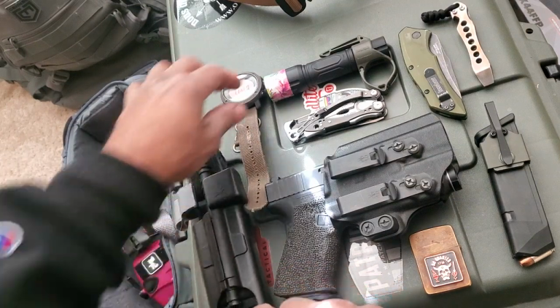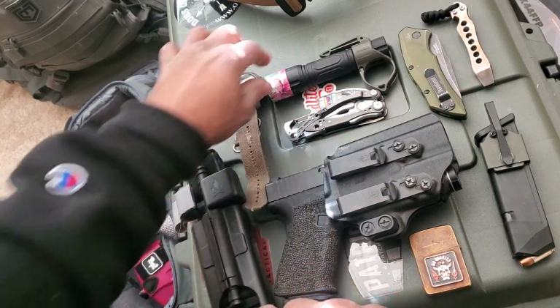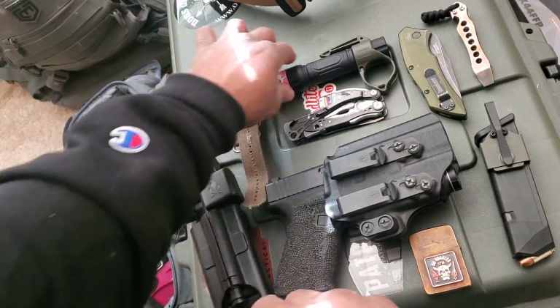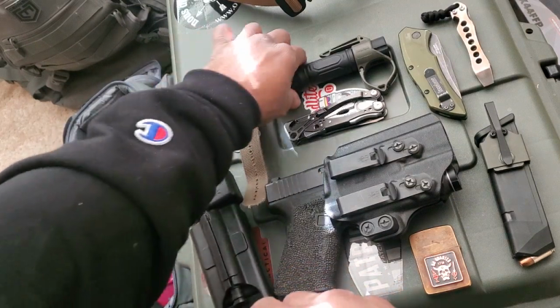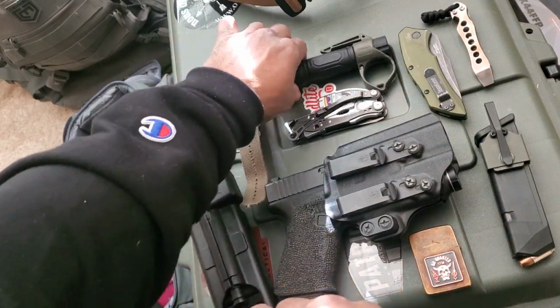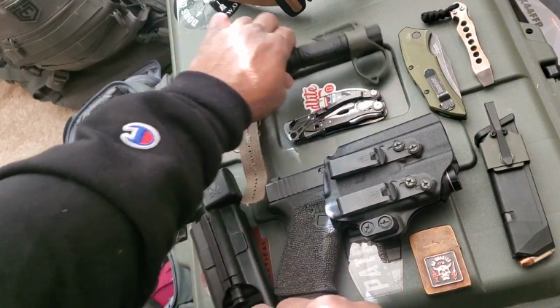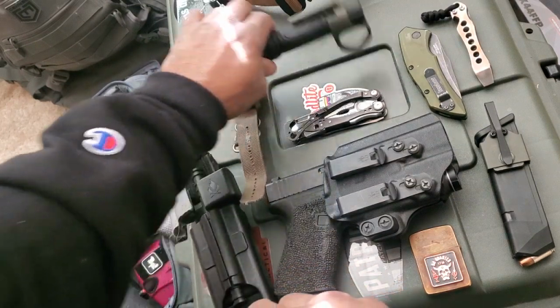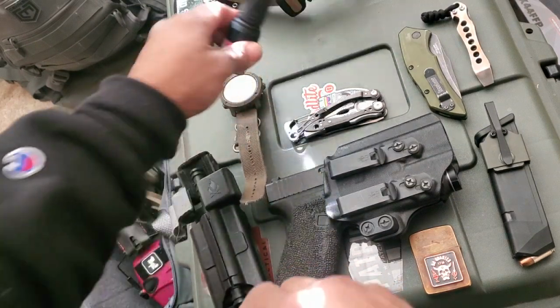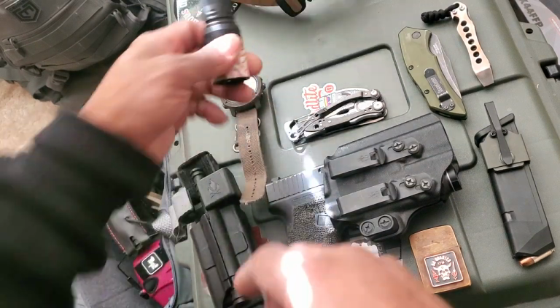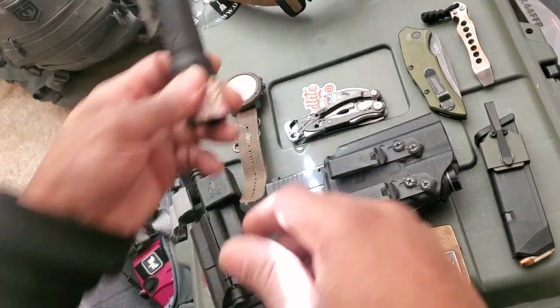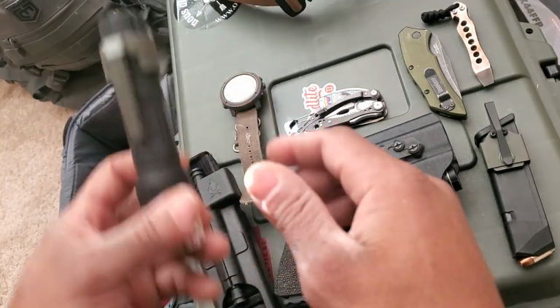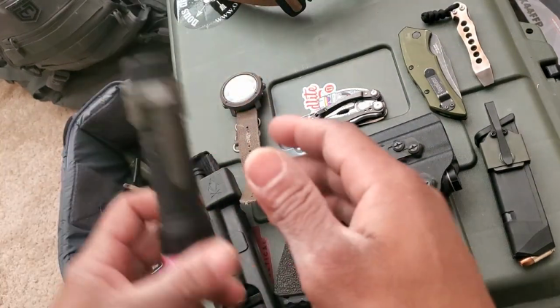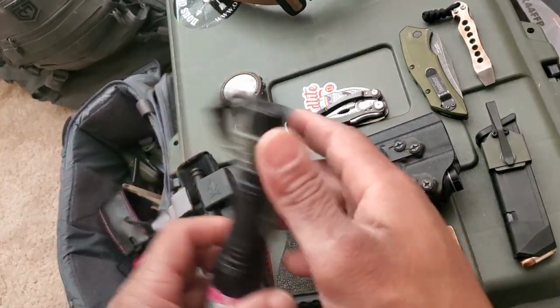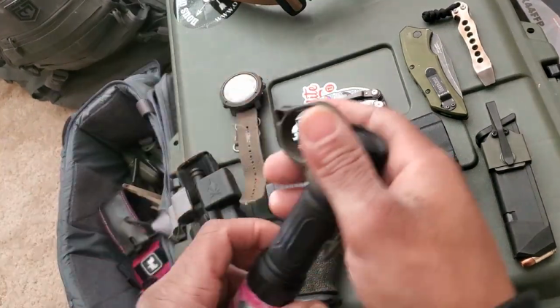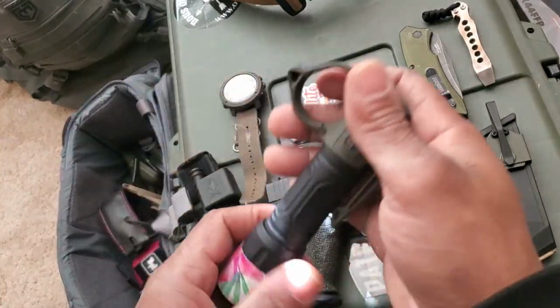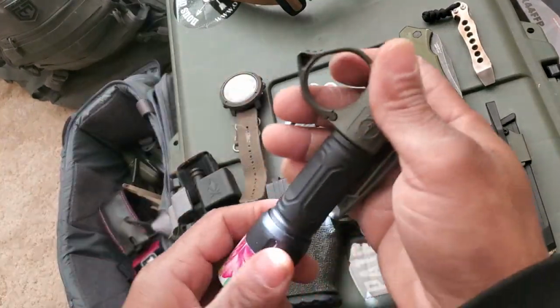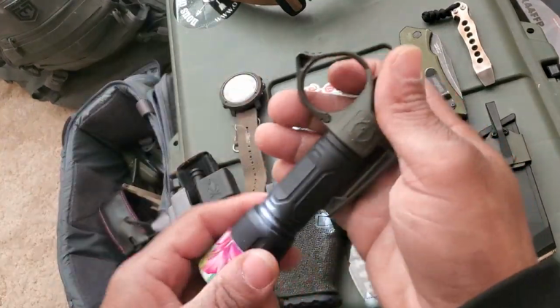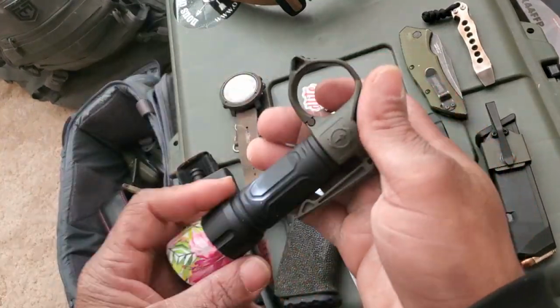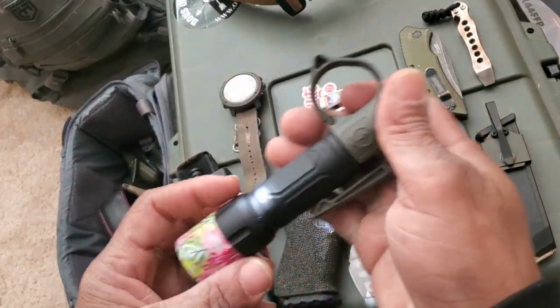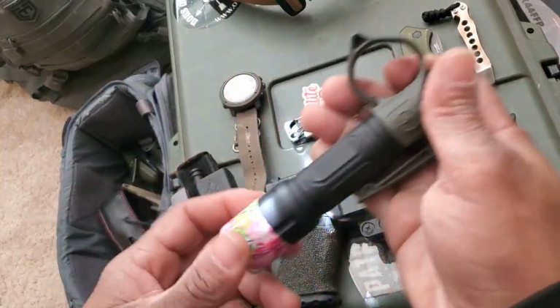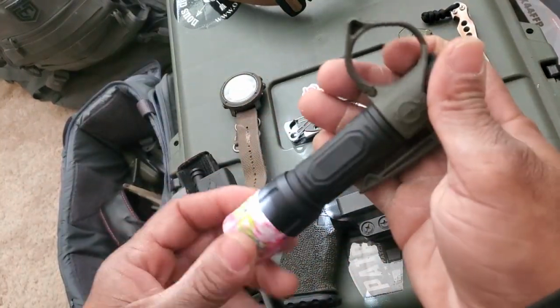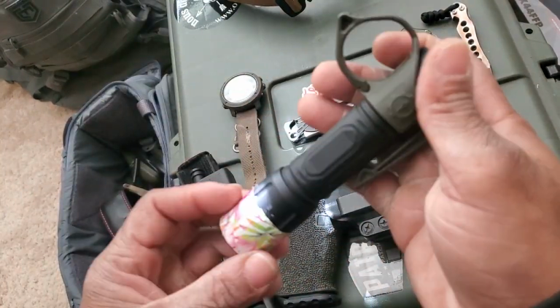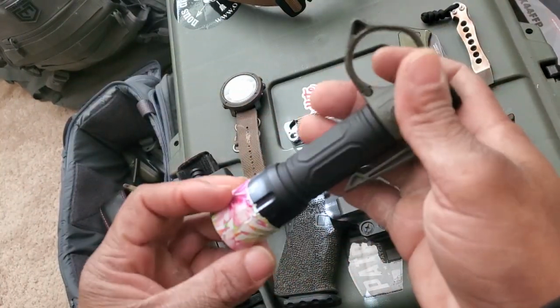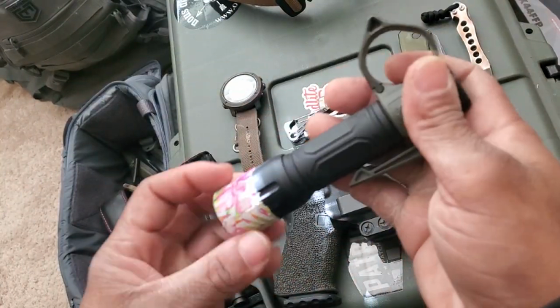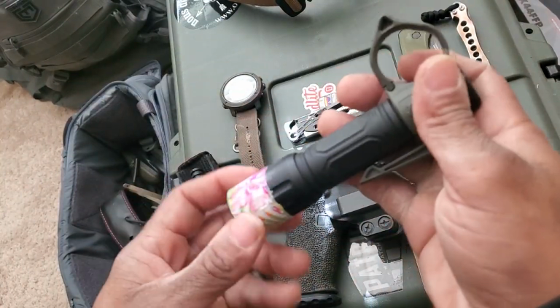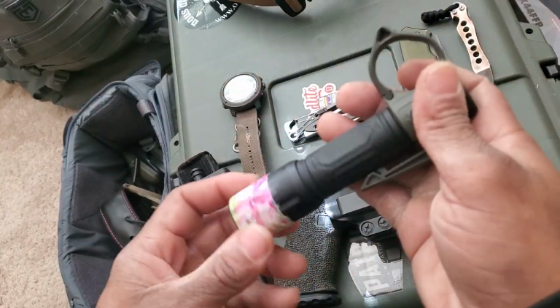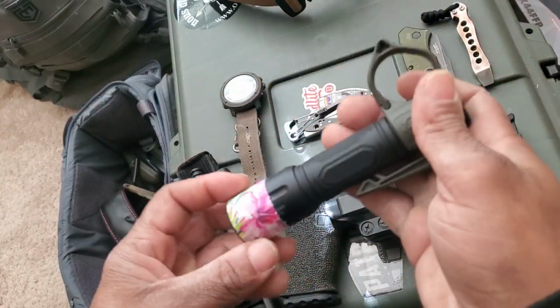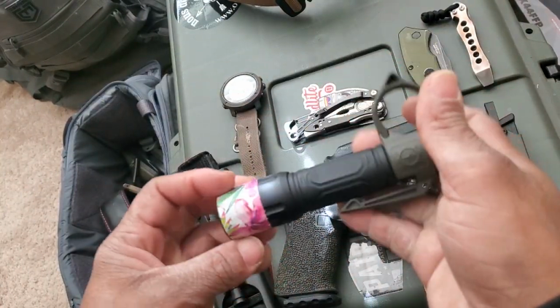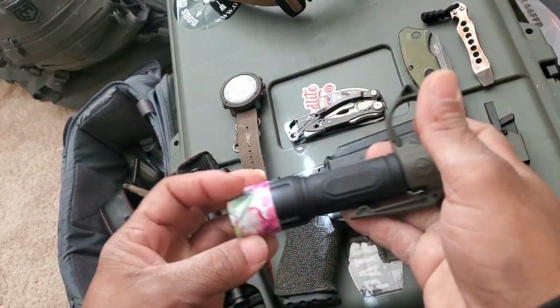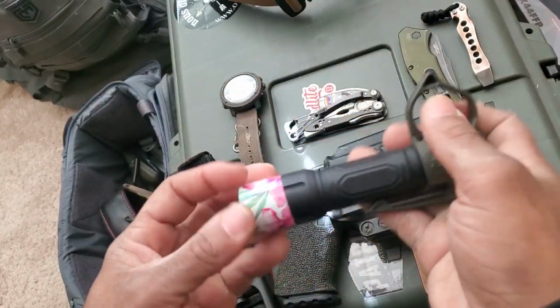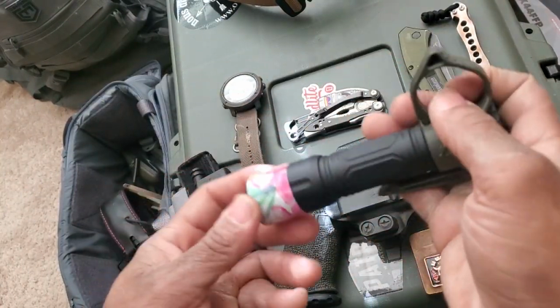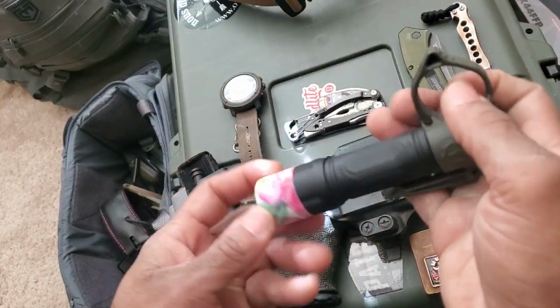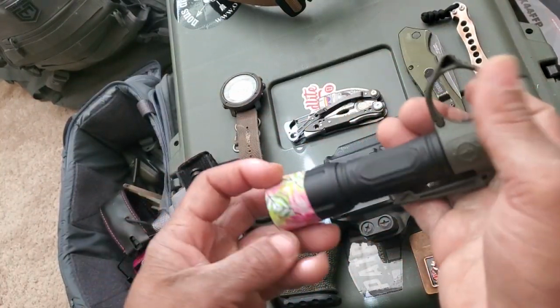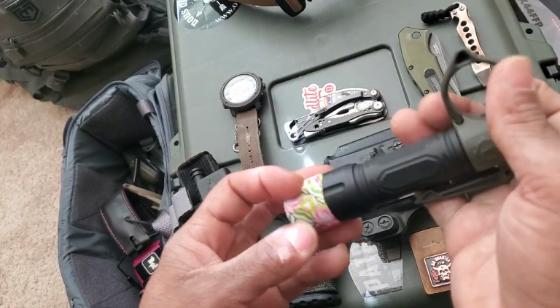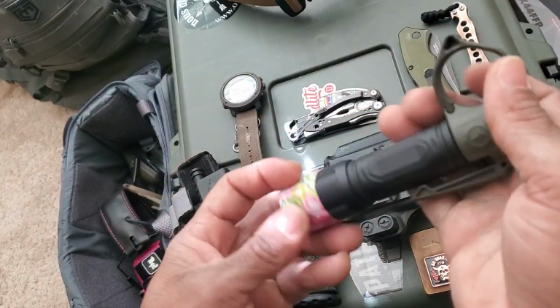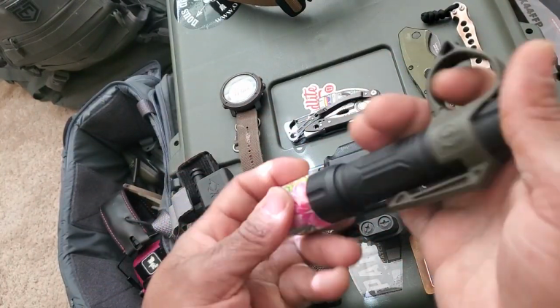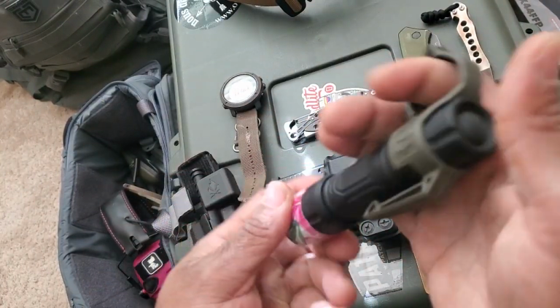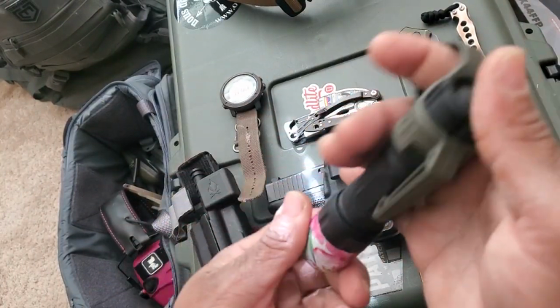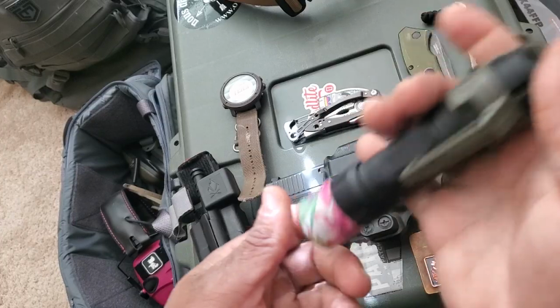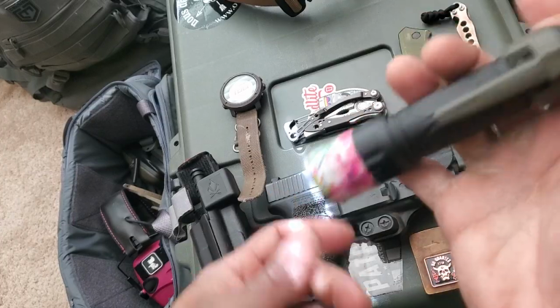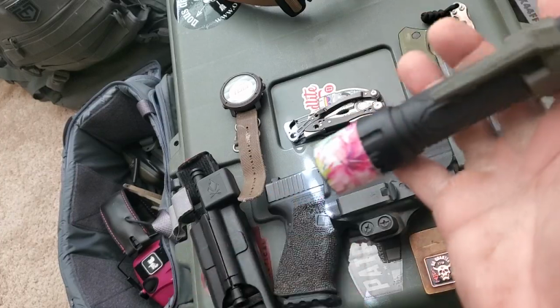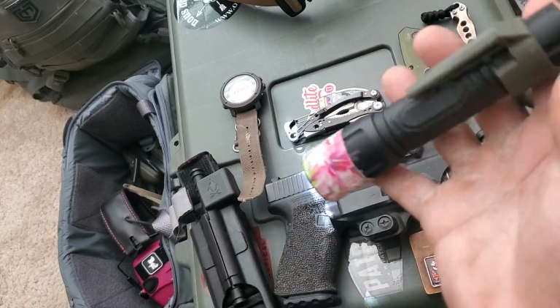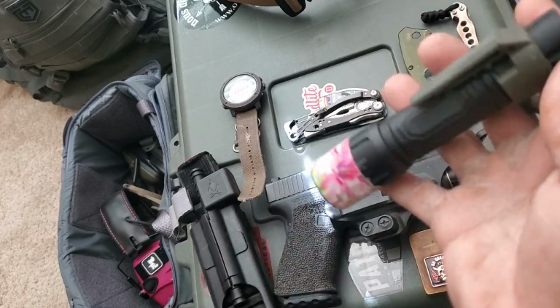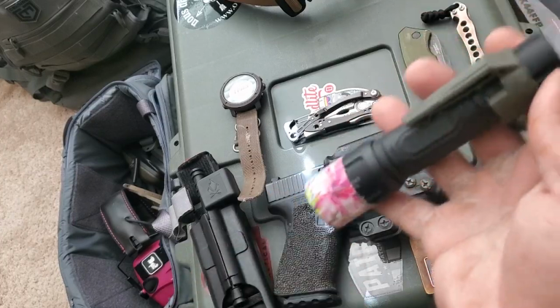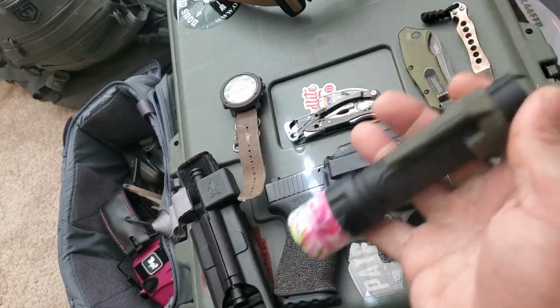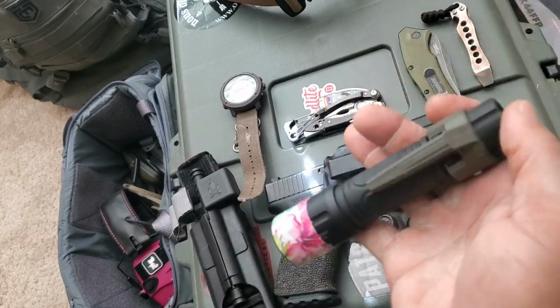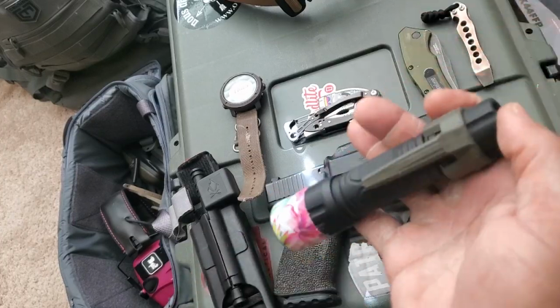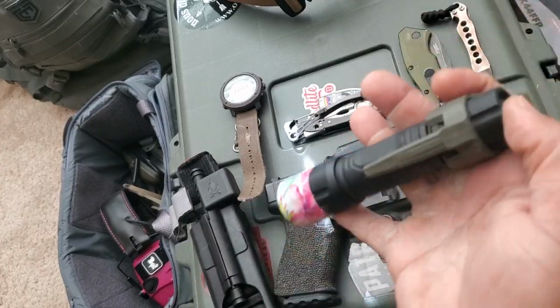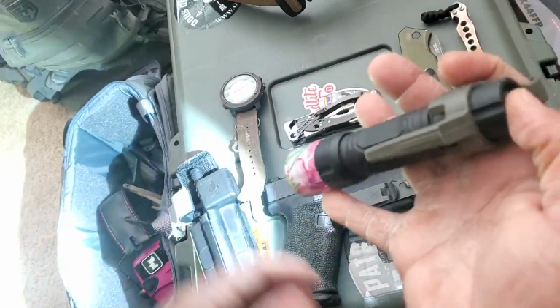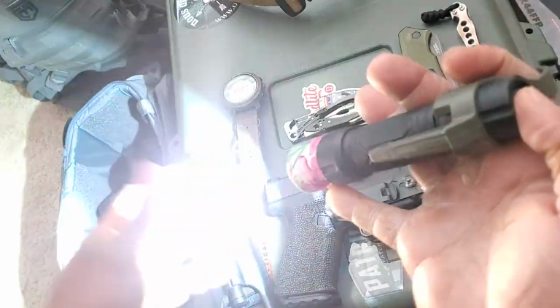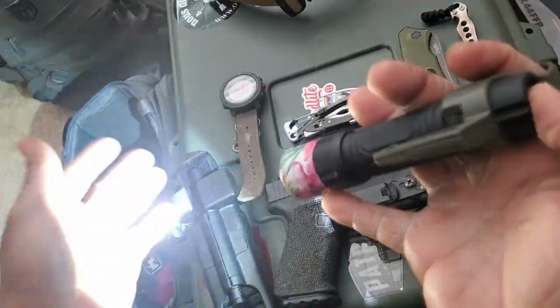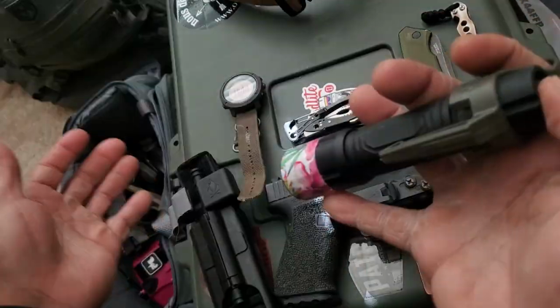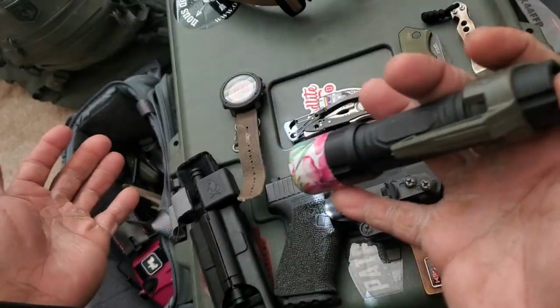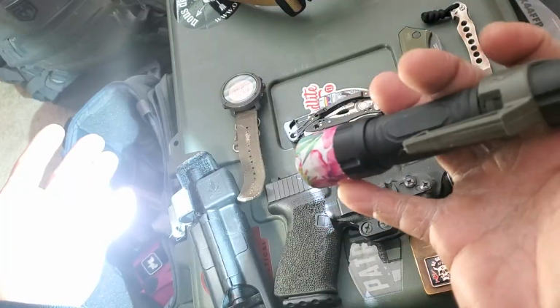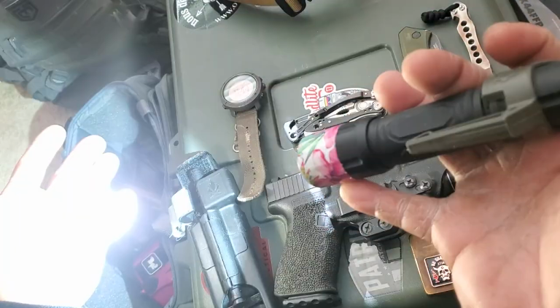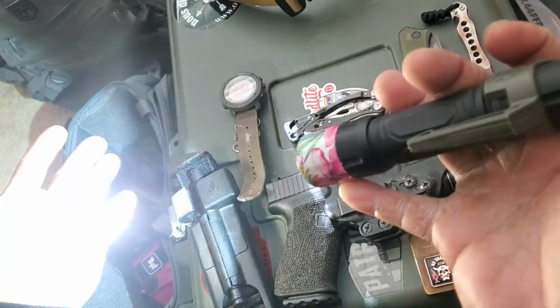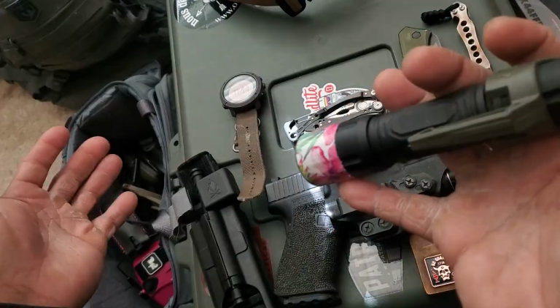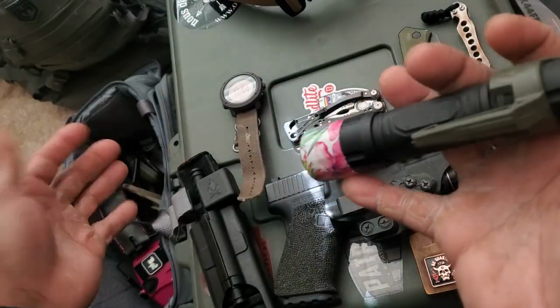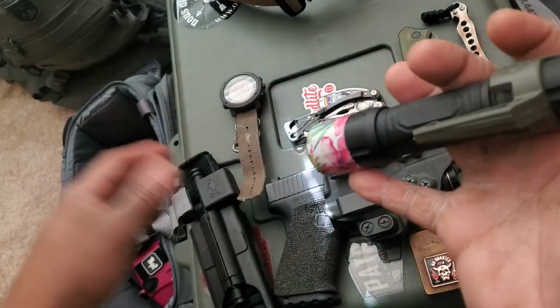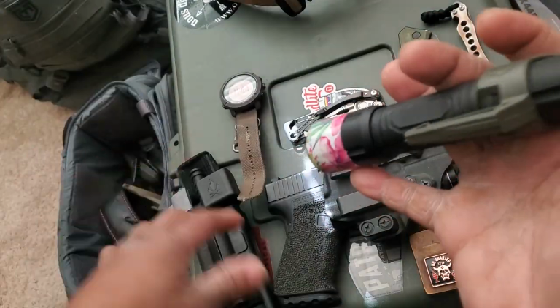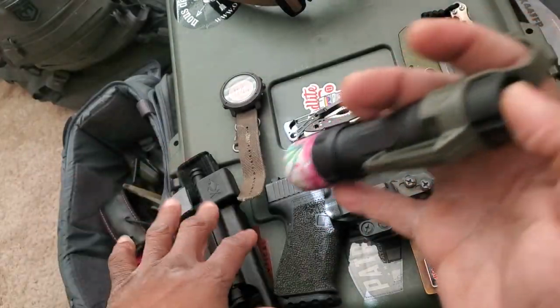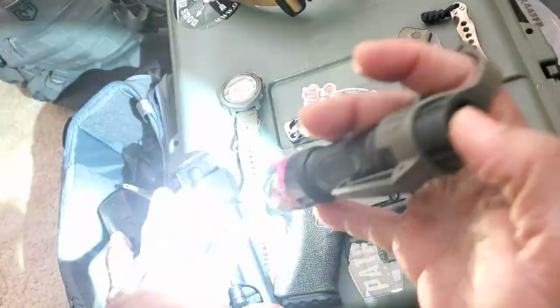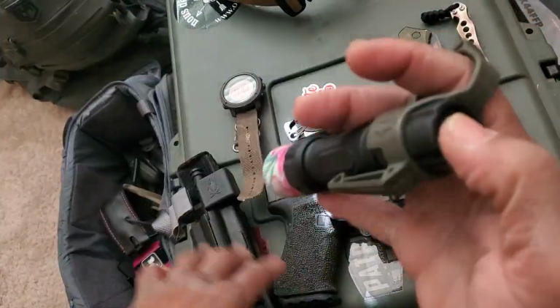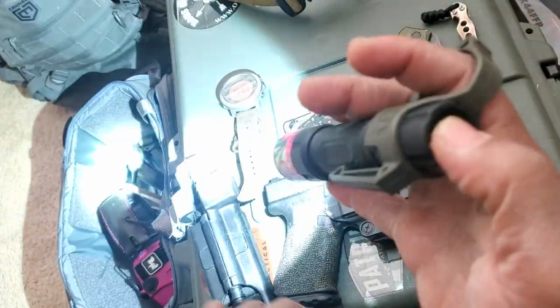My light source — I have a Modlite PLH-V2. Real good light.